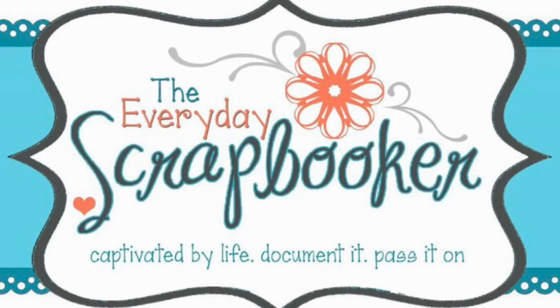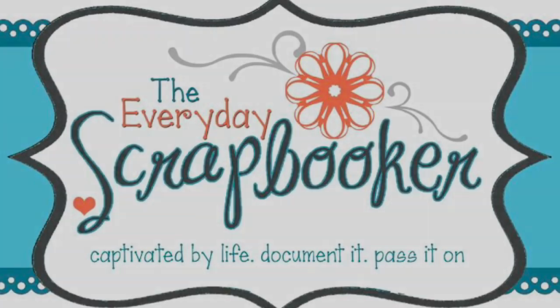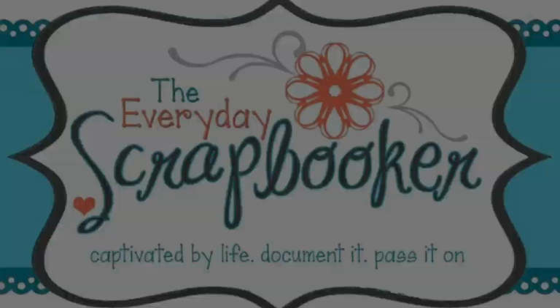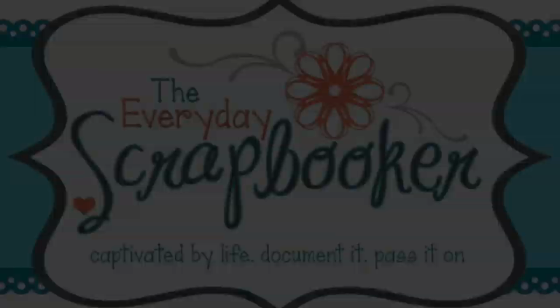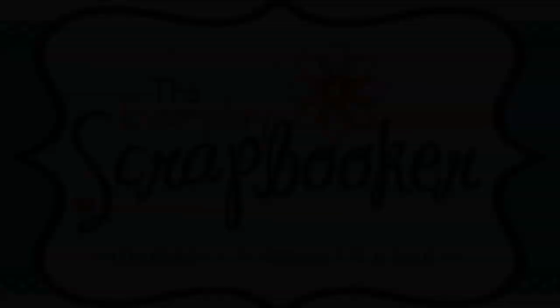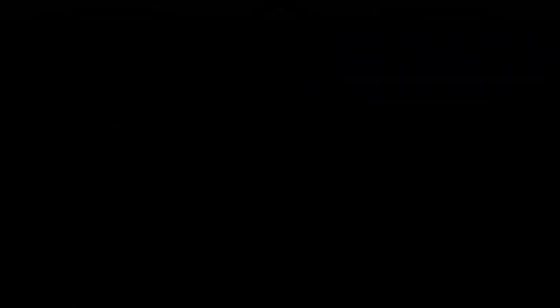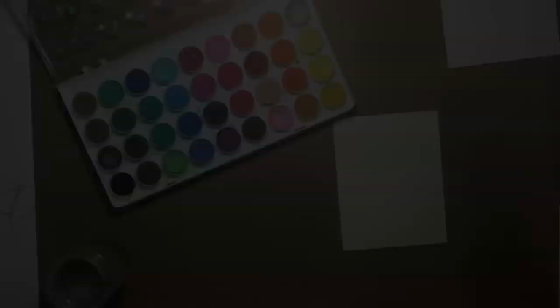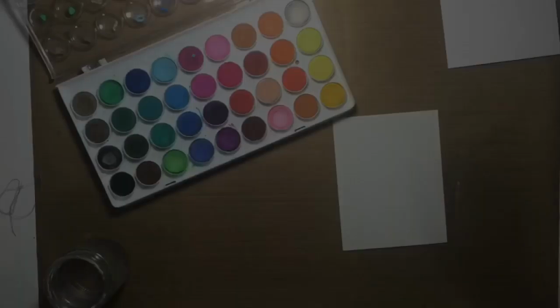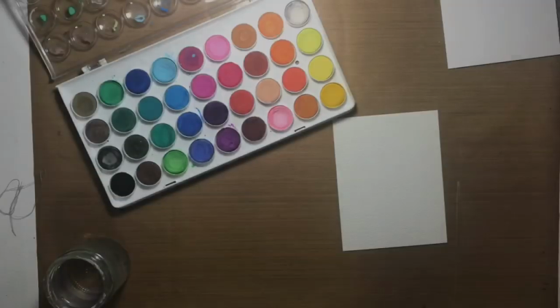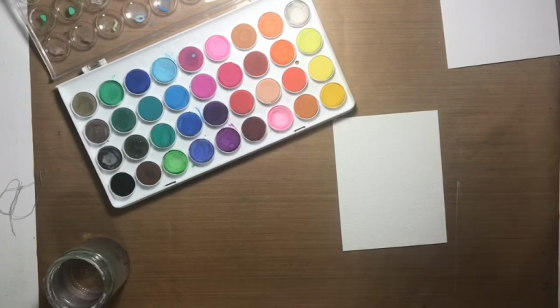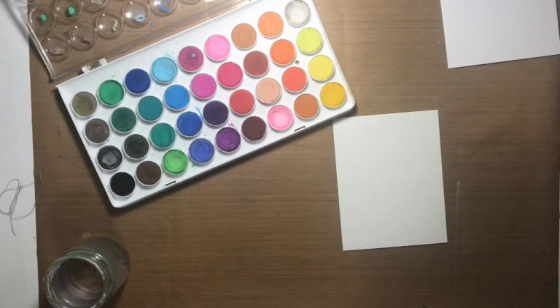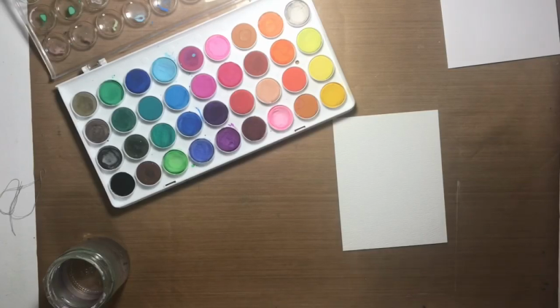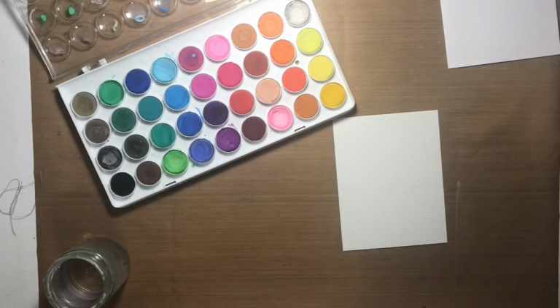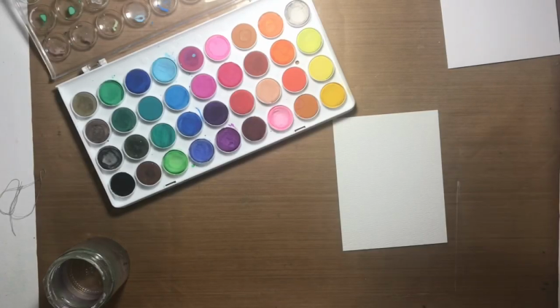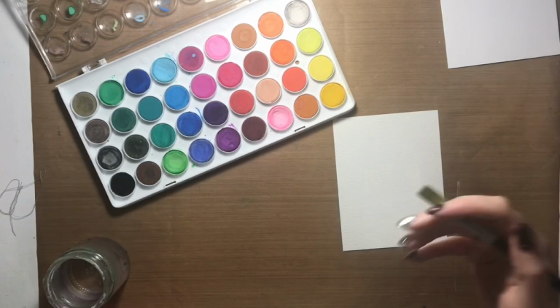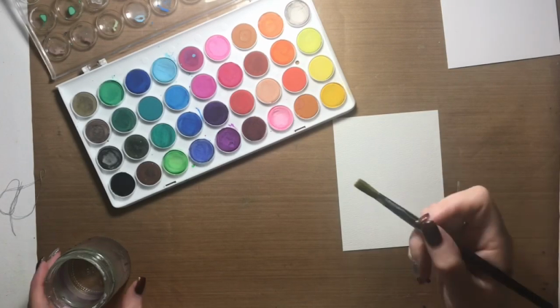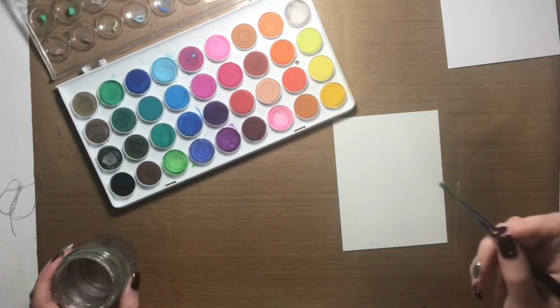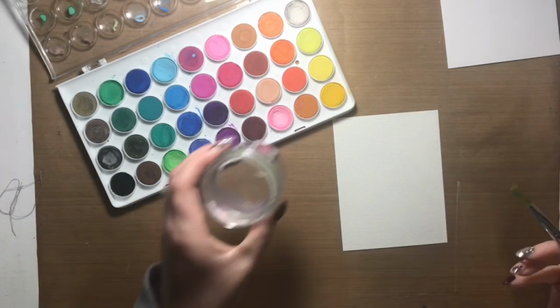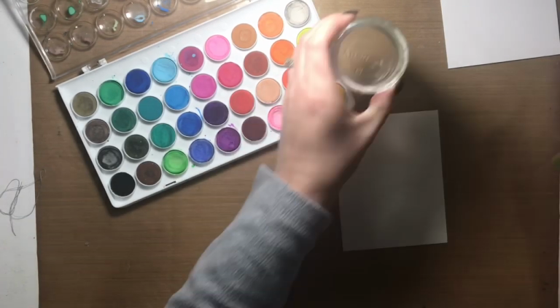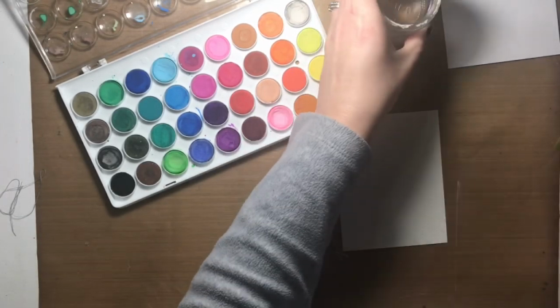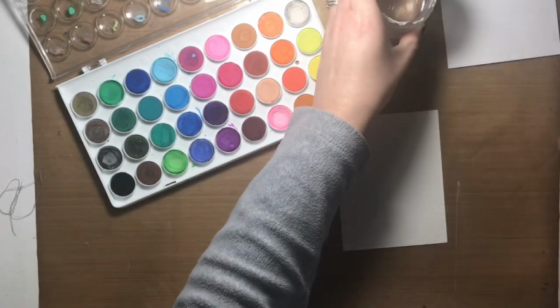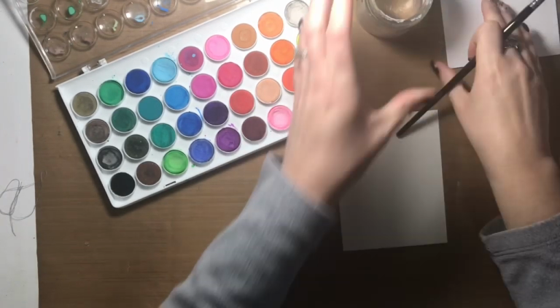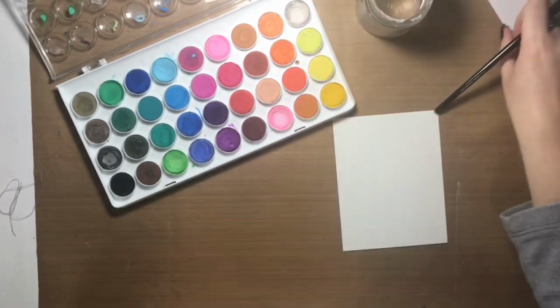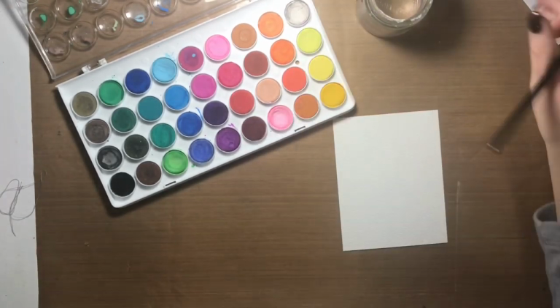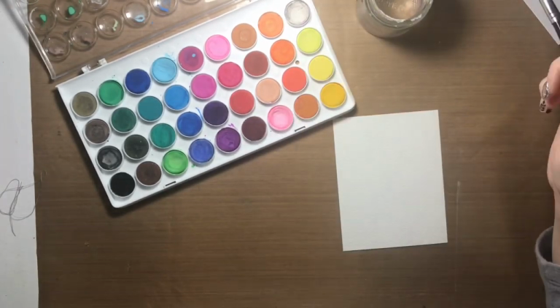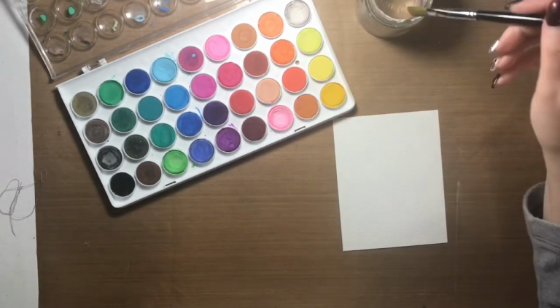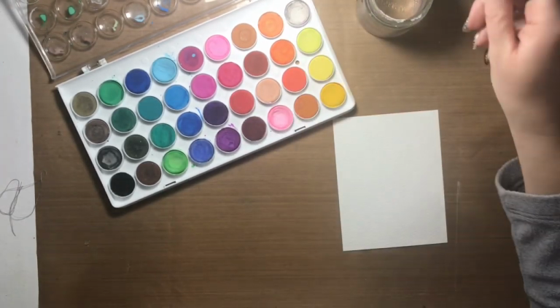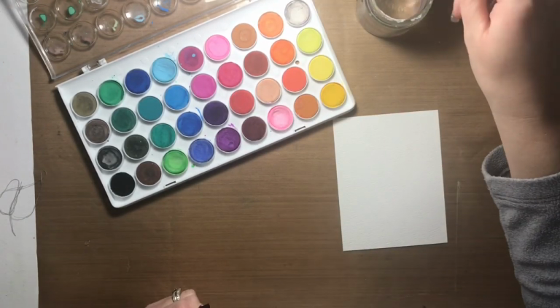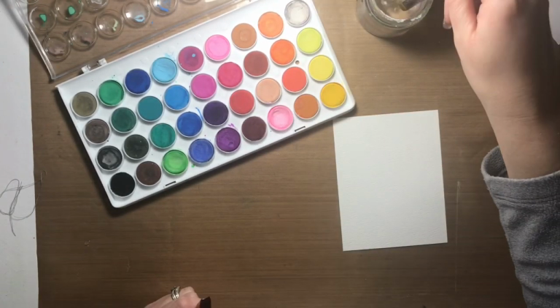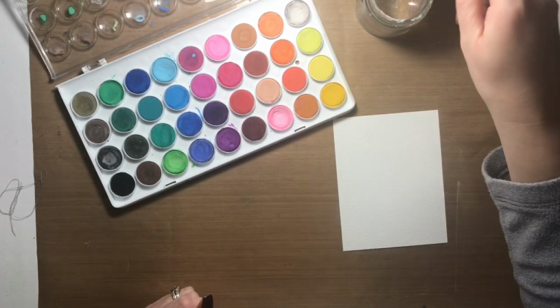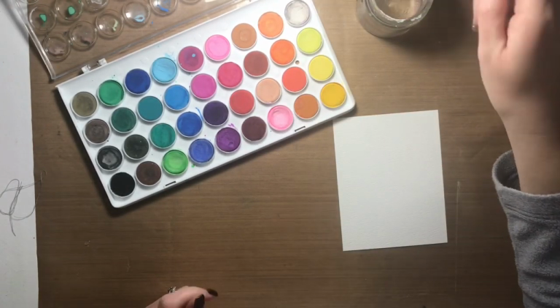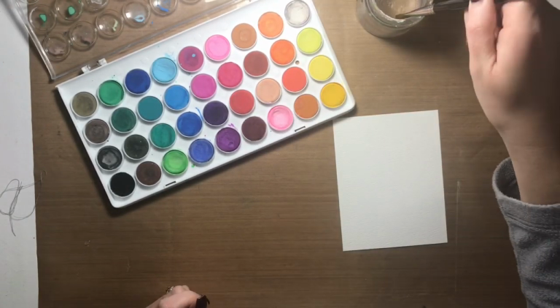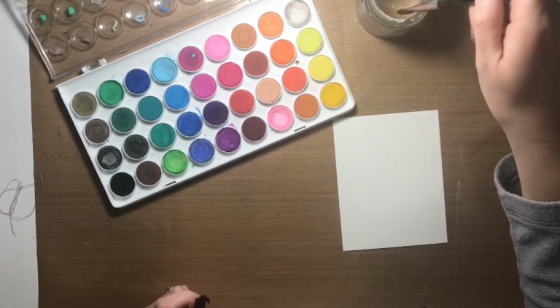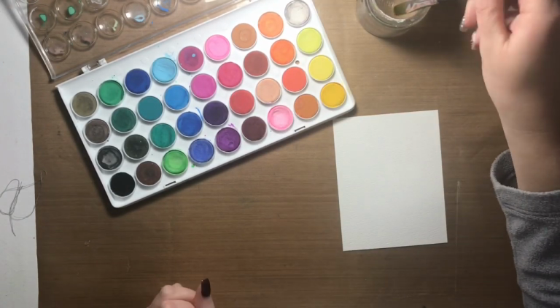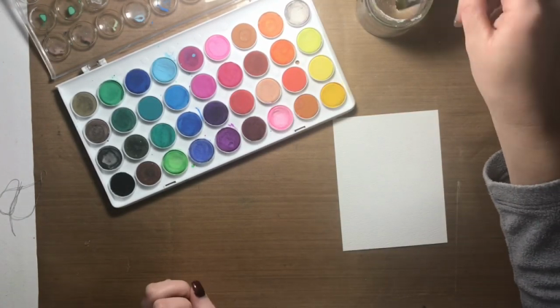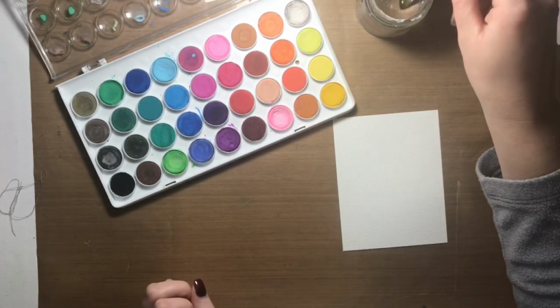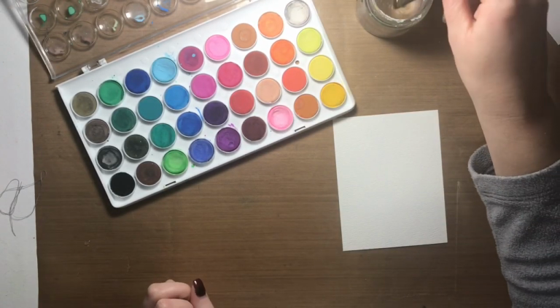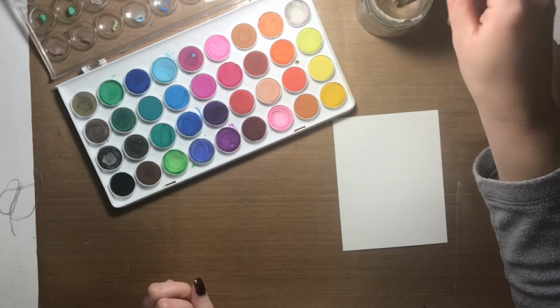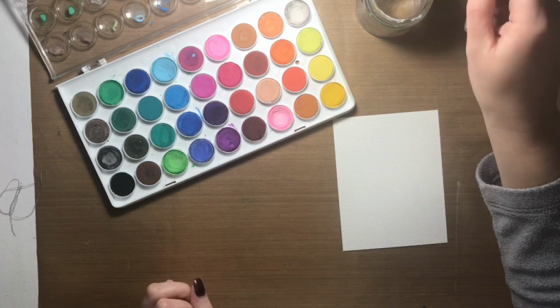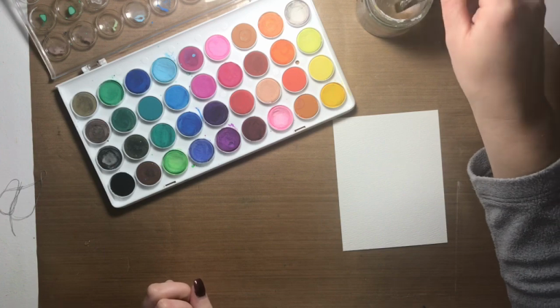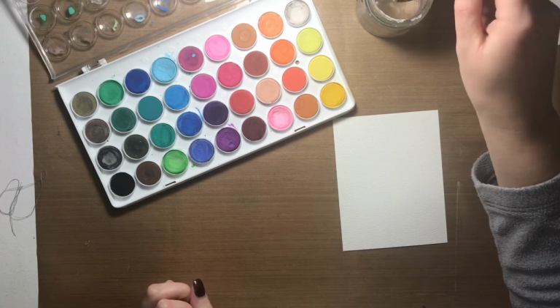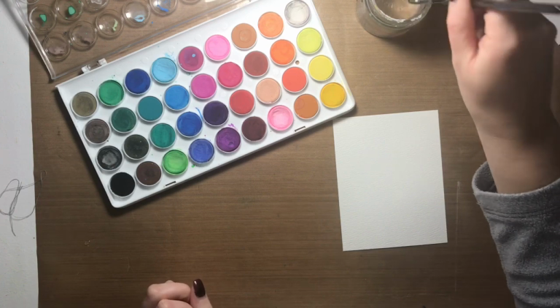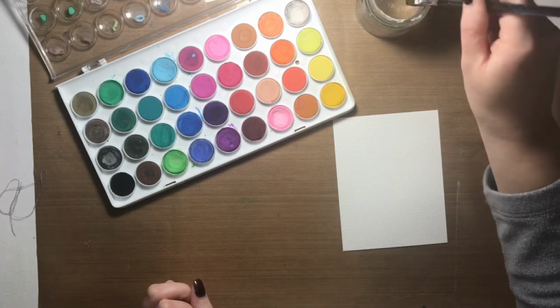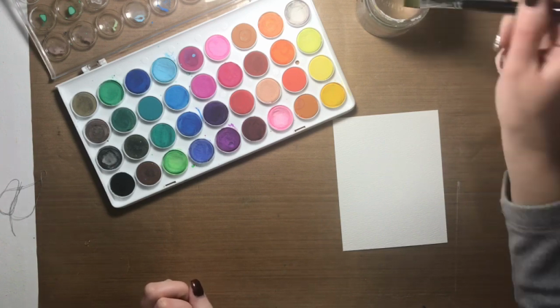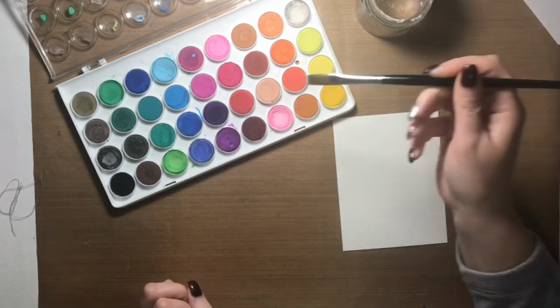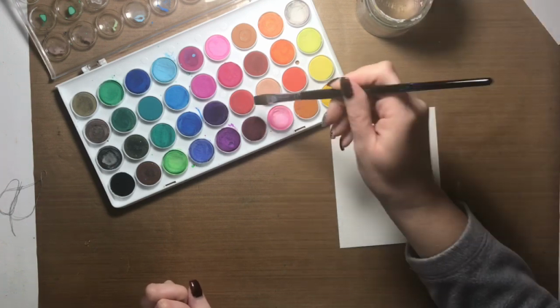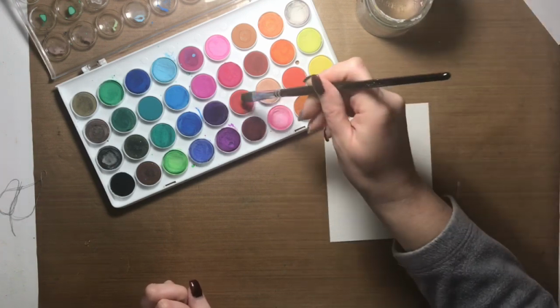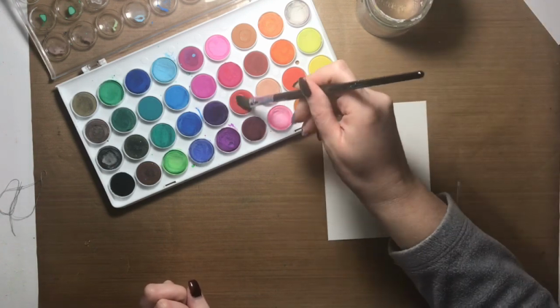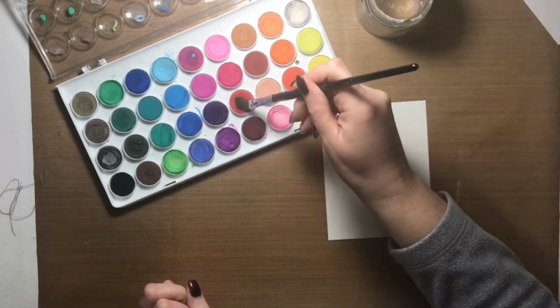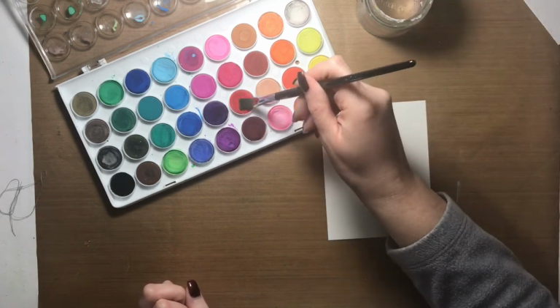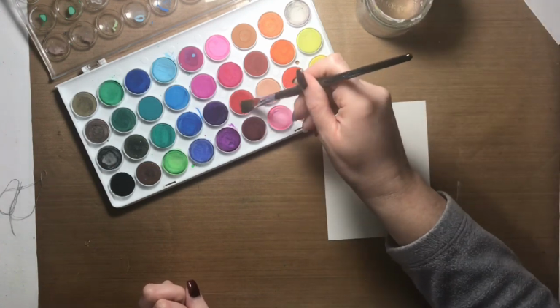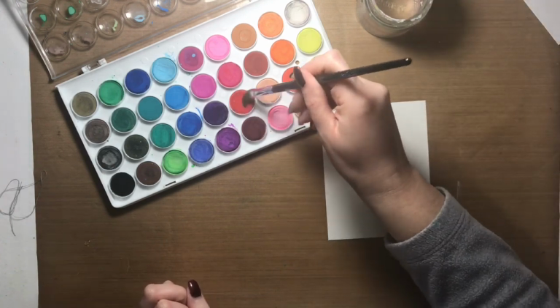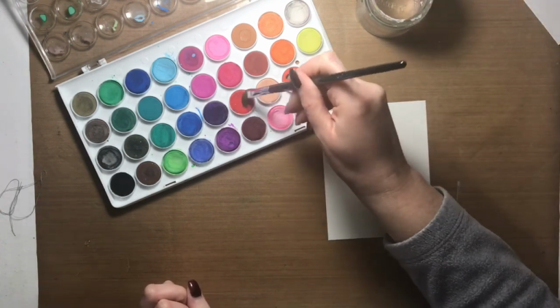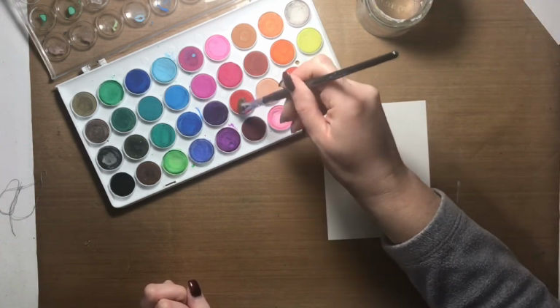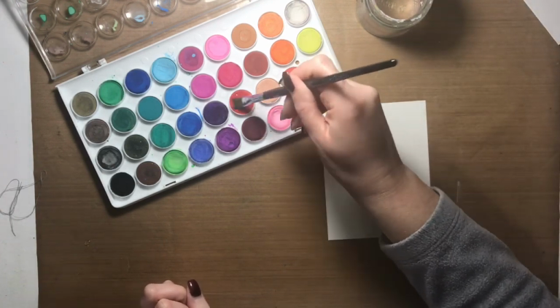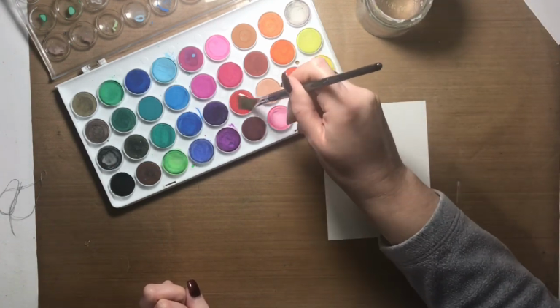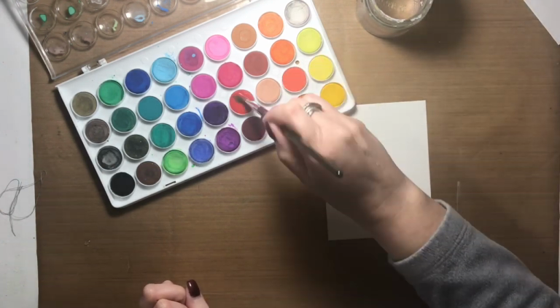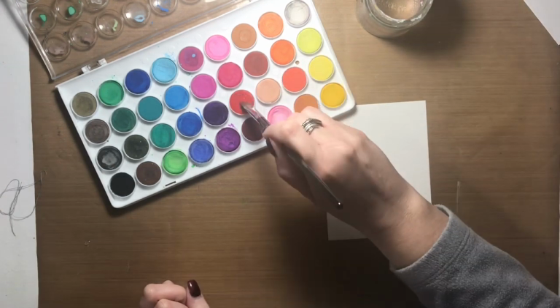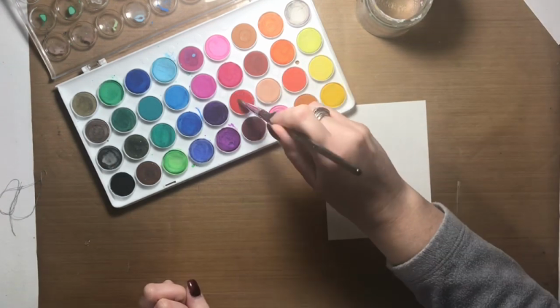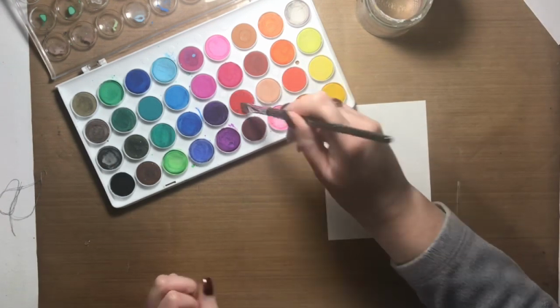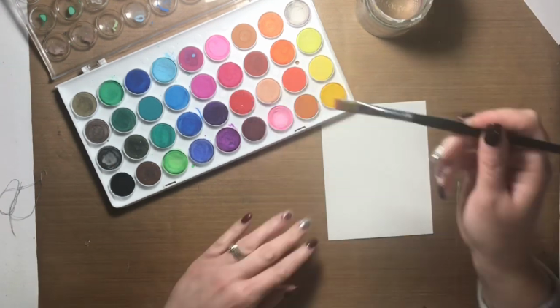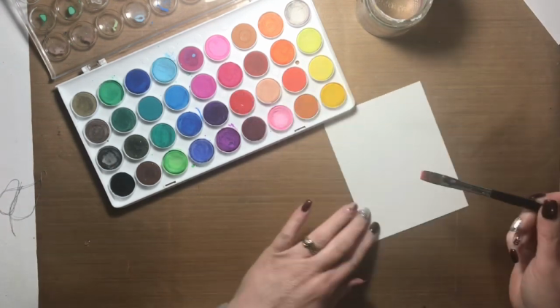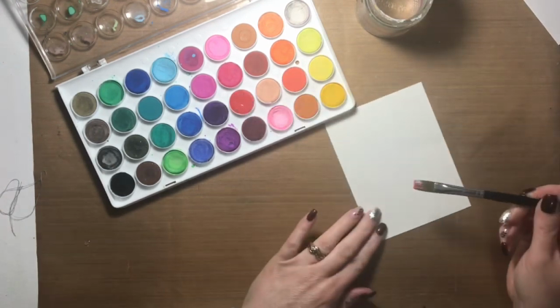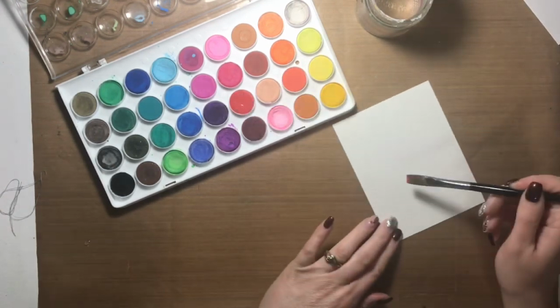Hi everybody, it's Alison for the Everyday Scrapbooker. I'm dropping in today to share with you a very simple watercolor Christmas card.